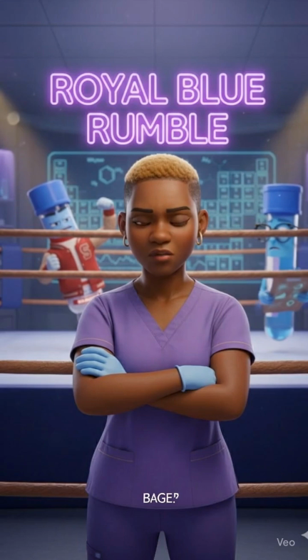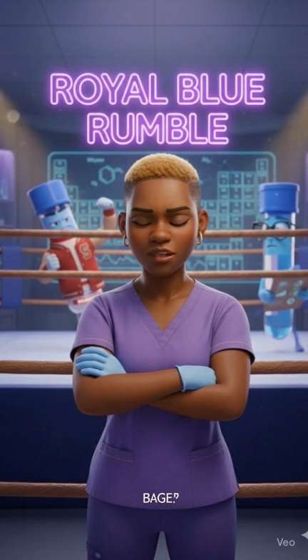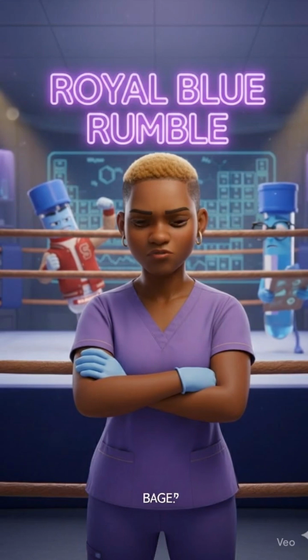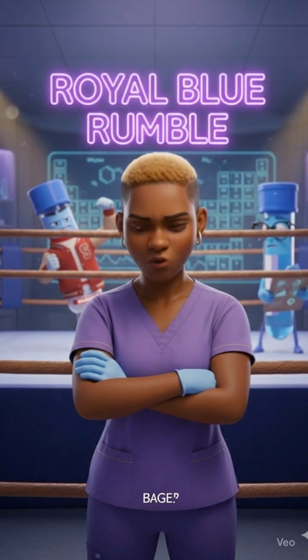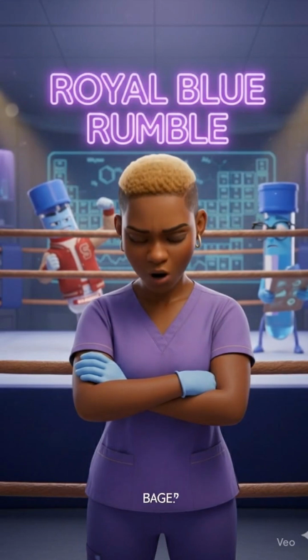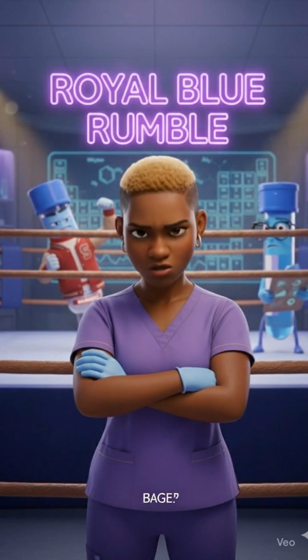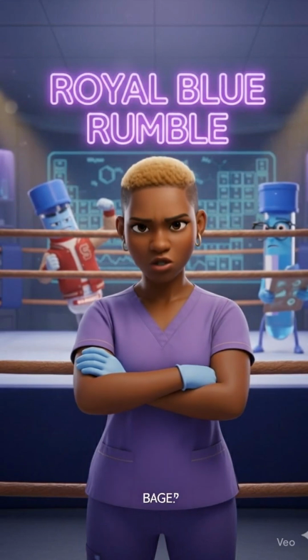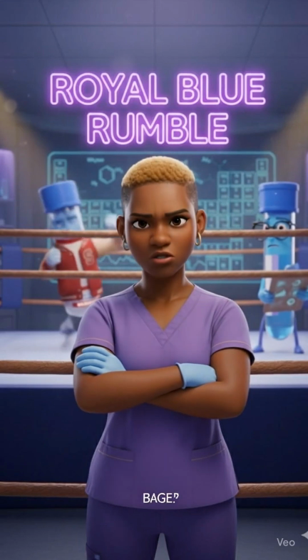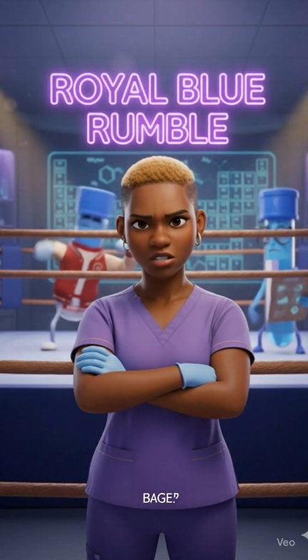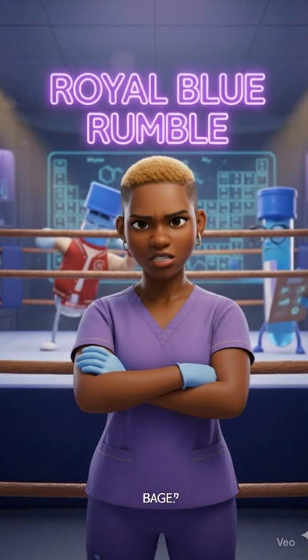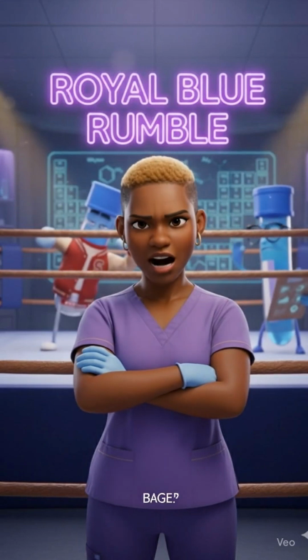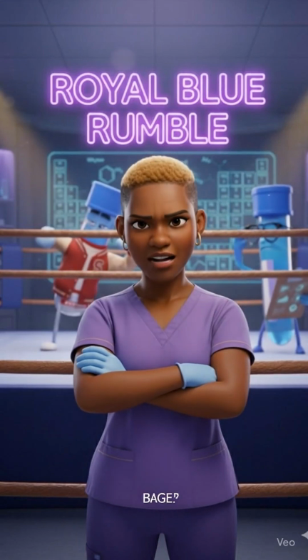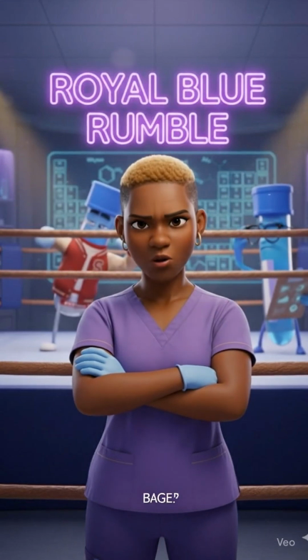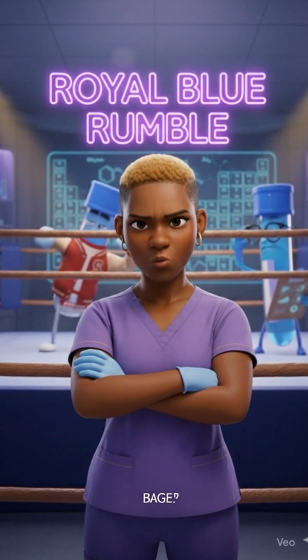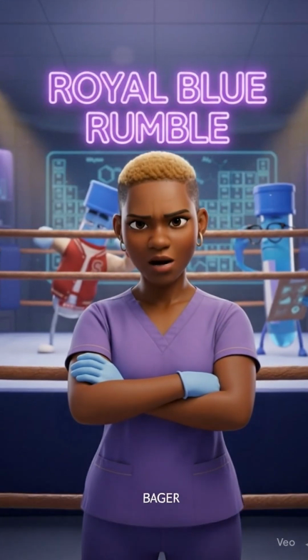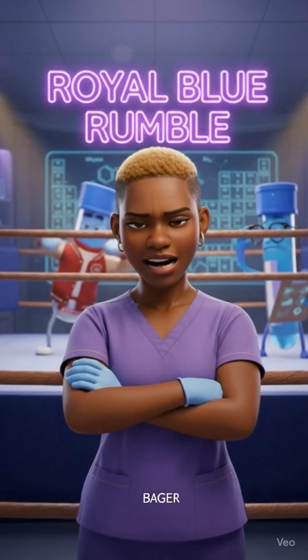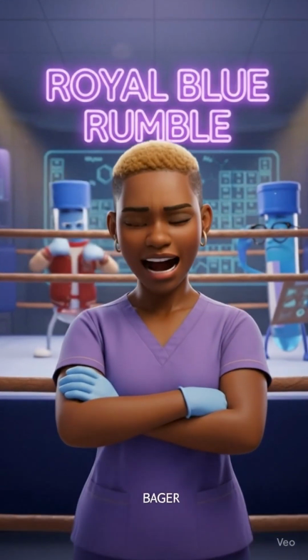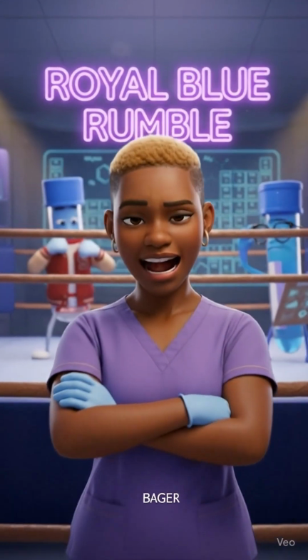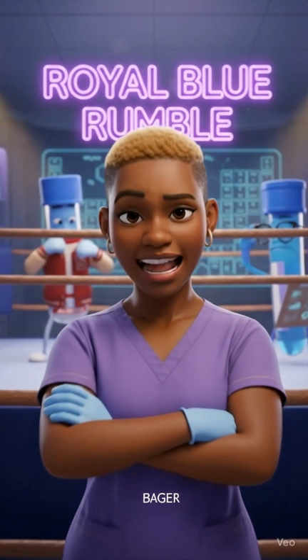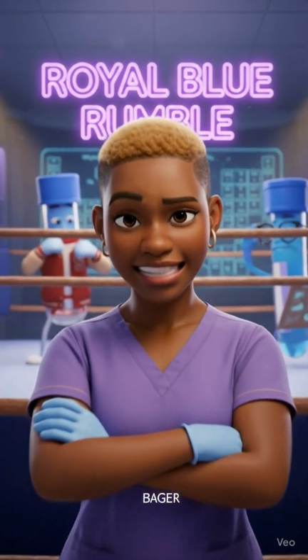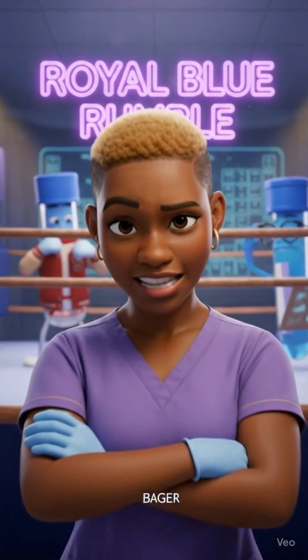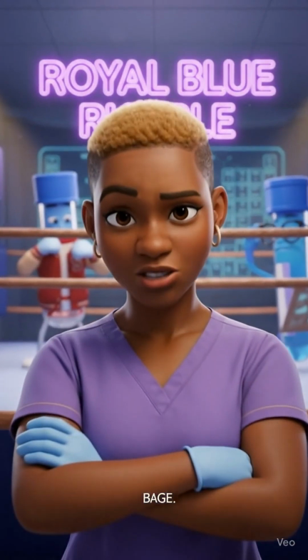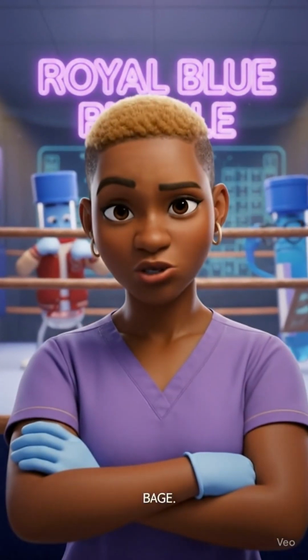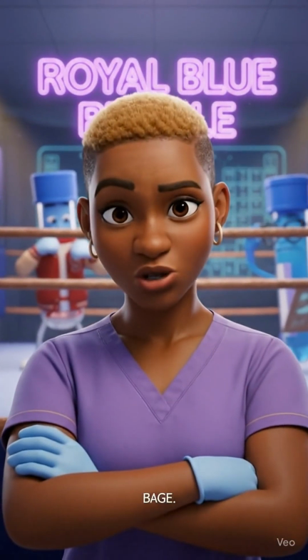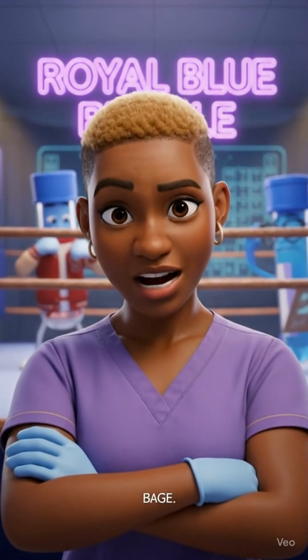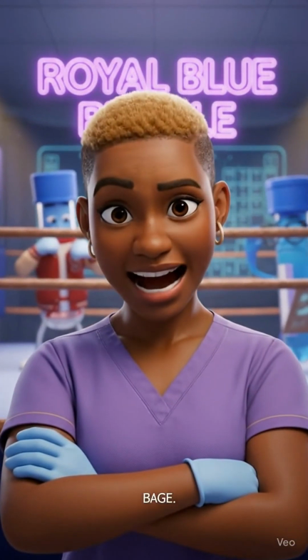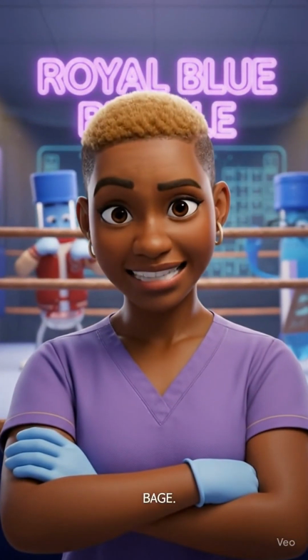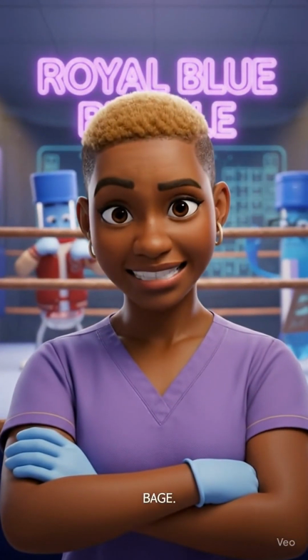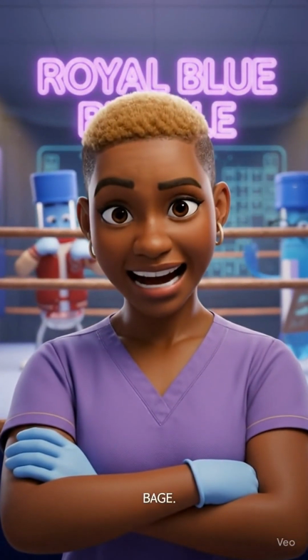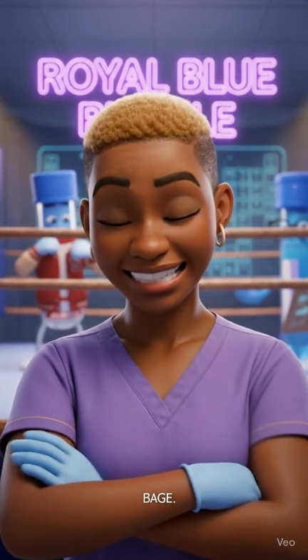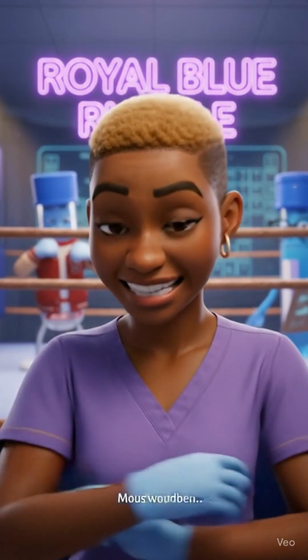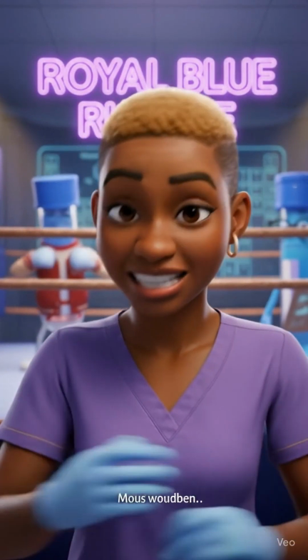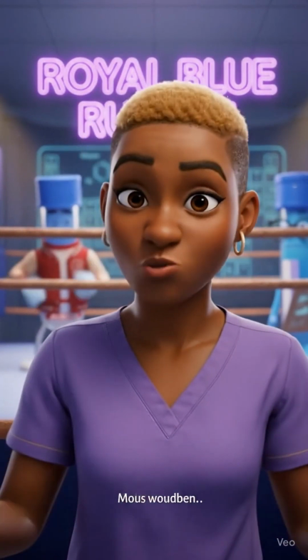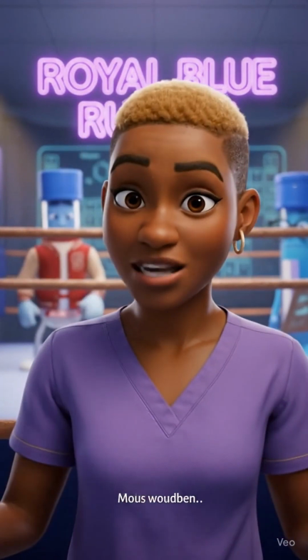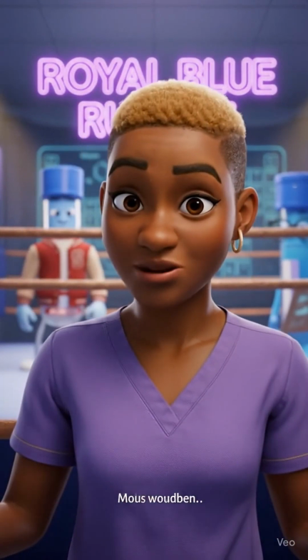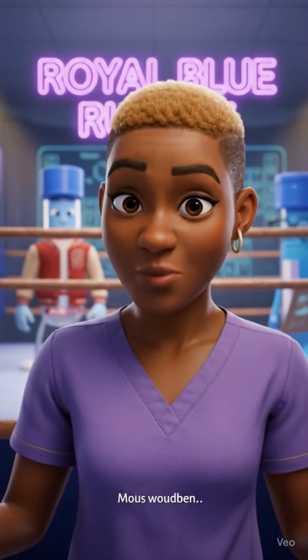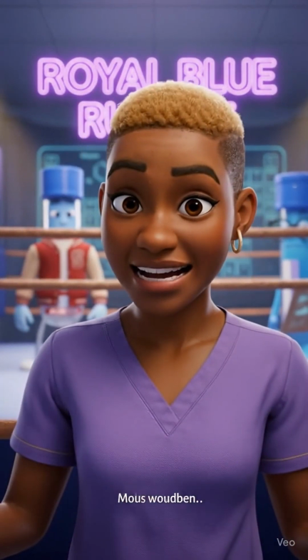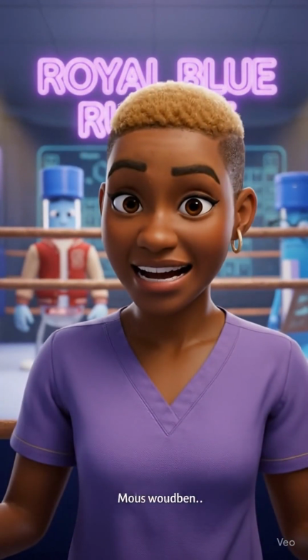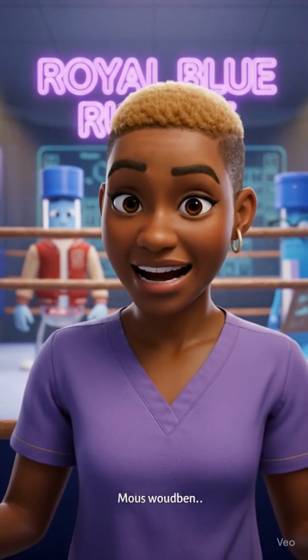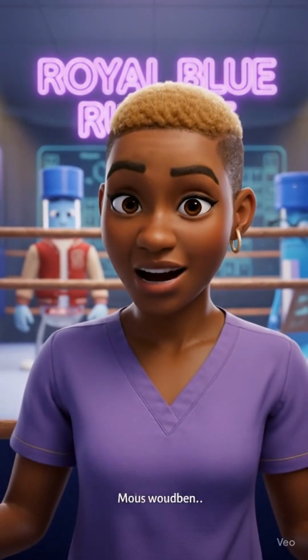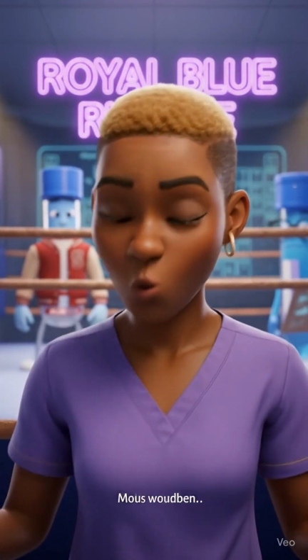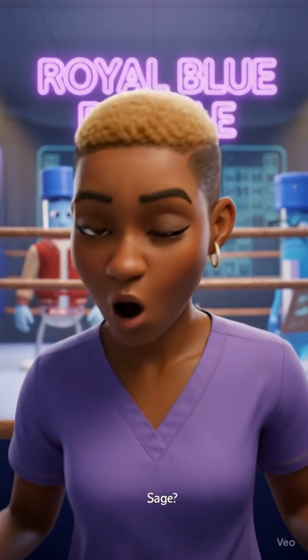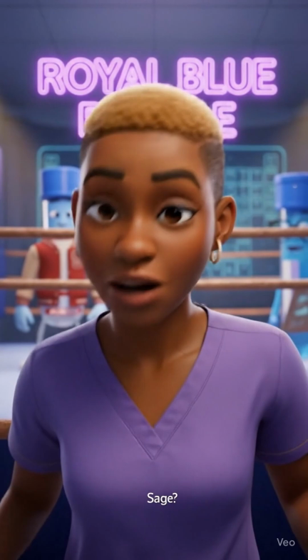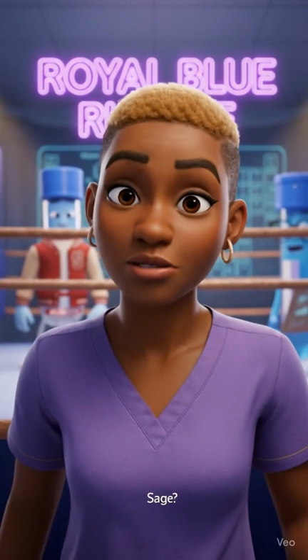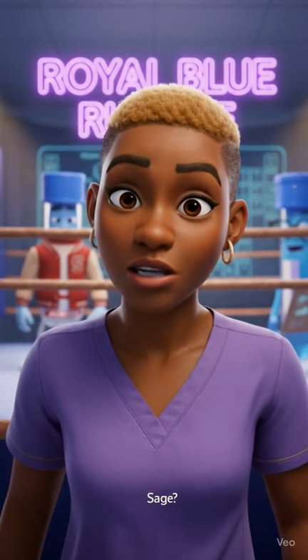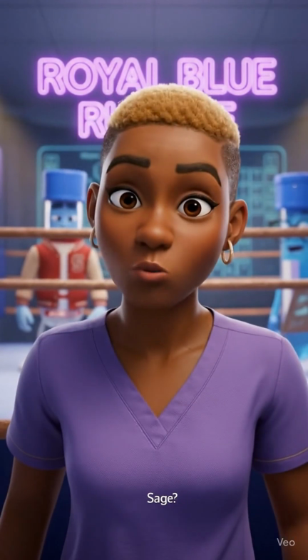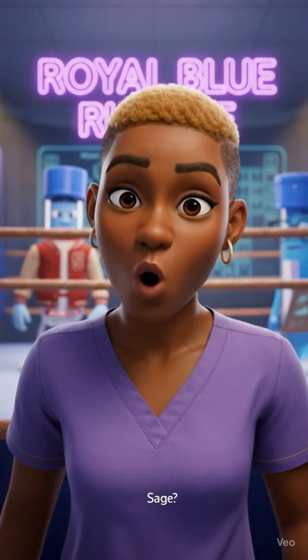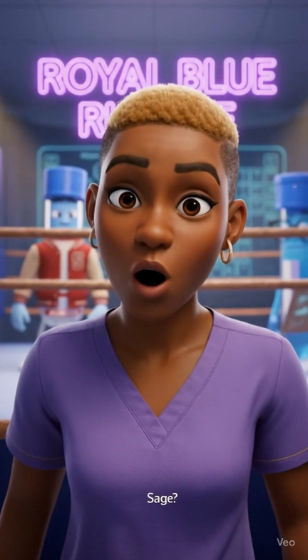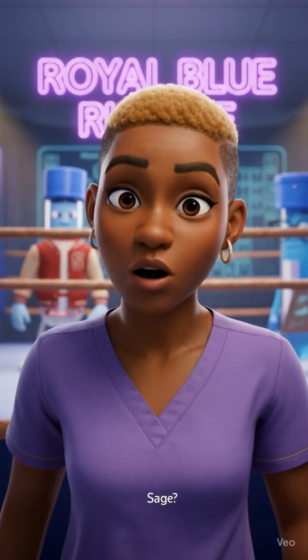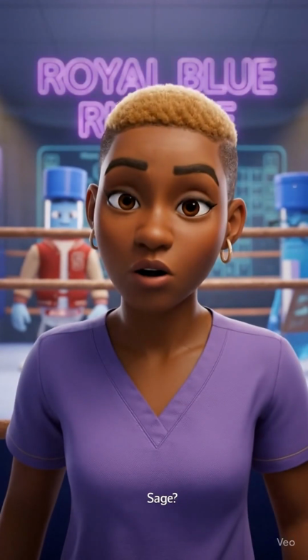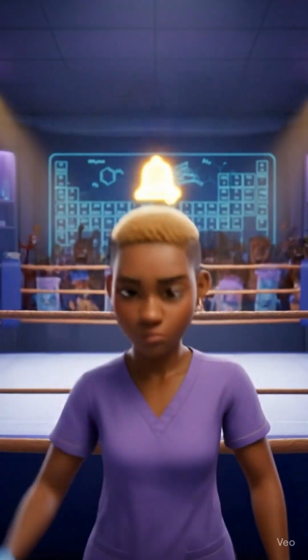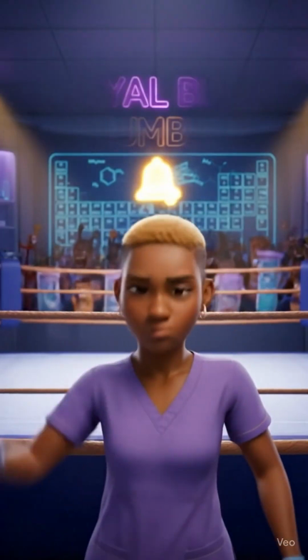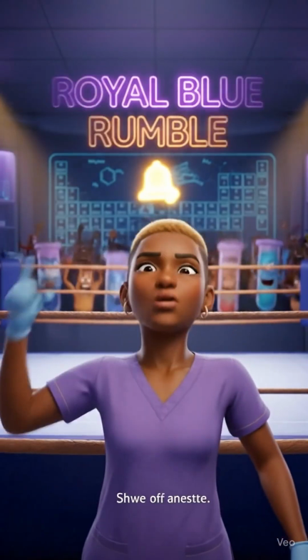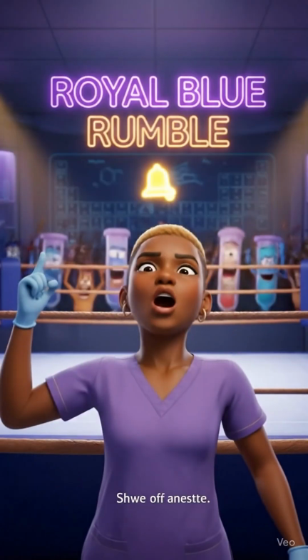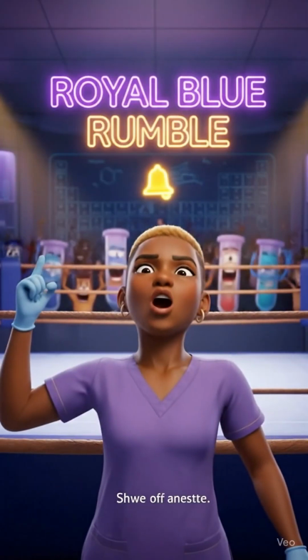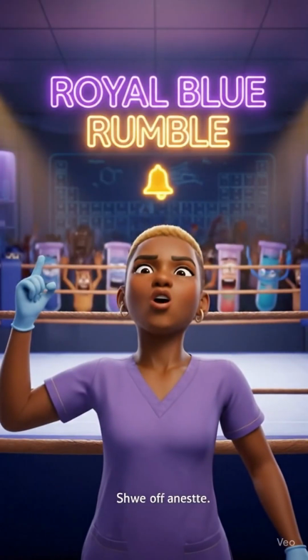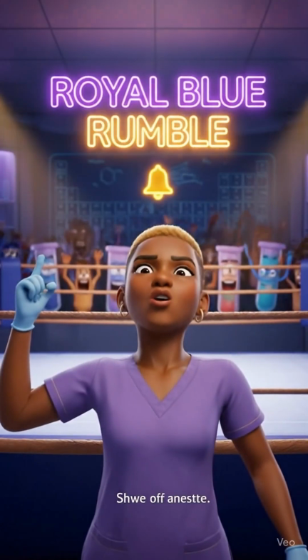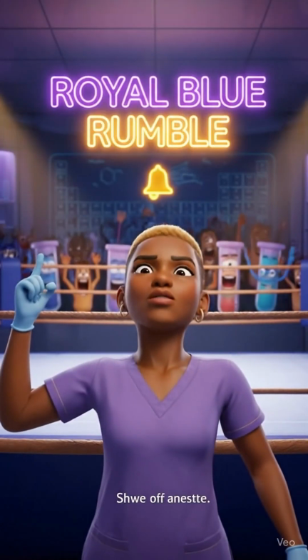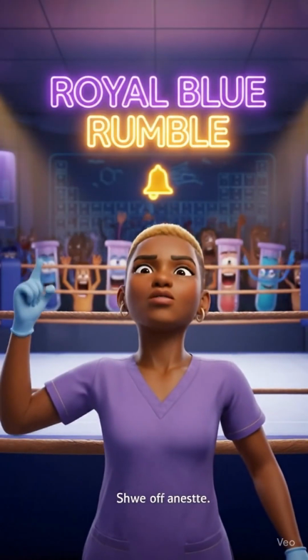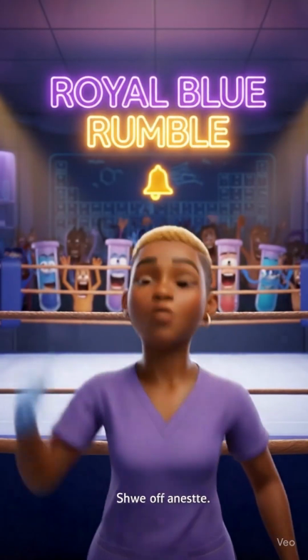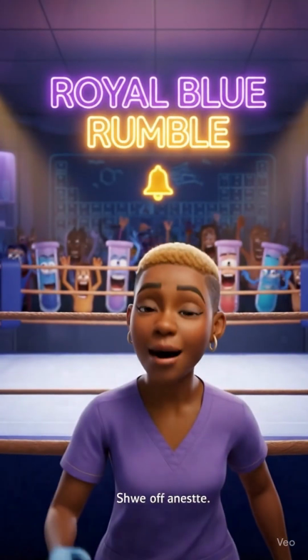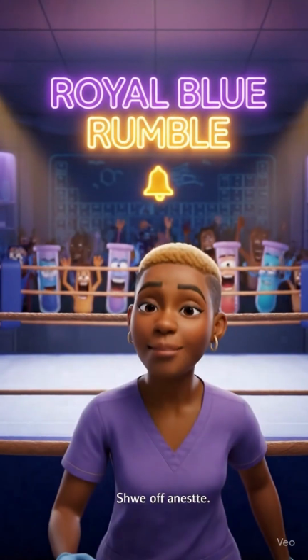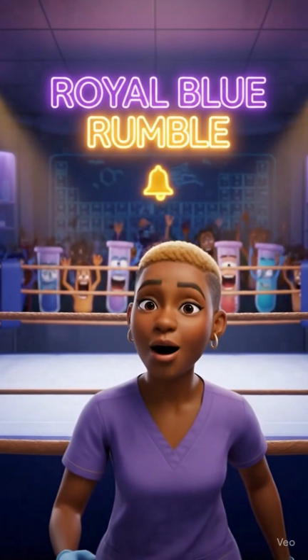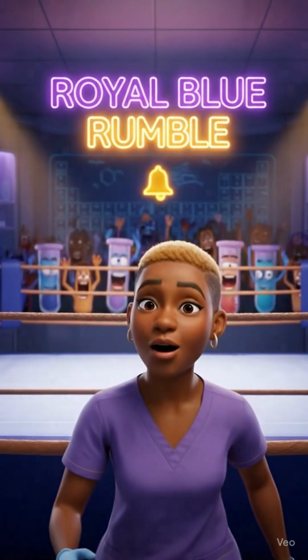I leave for one QC check — hat, one cane — and these two start acting like this is WrestleMania. Welcome to the Royal Blue Rumble.